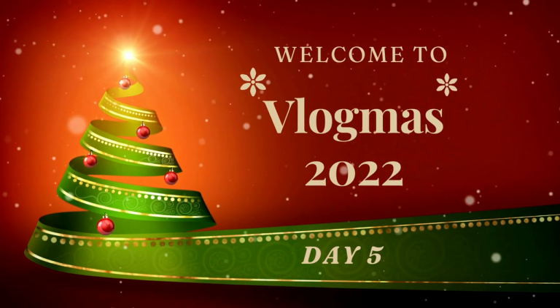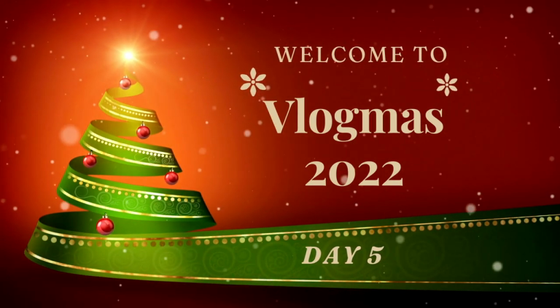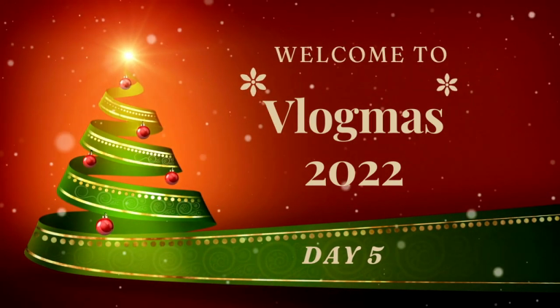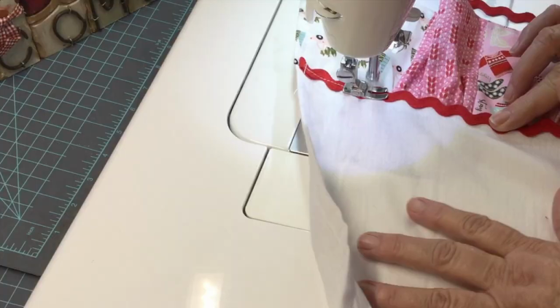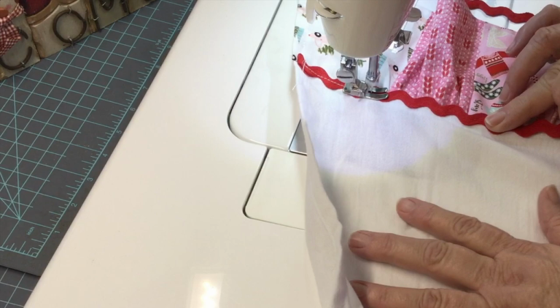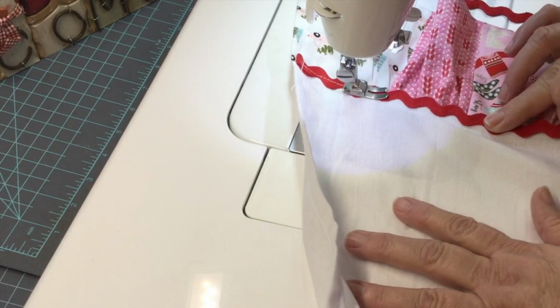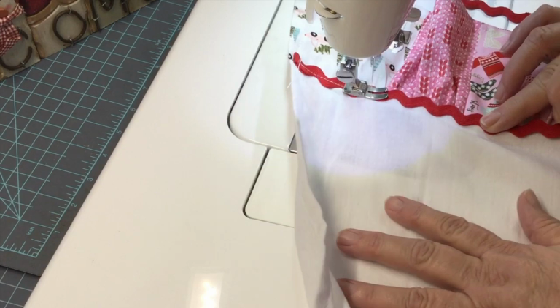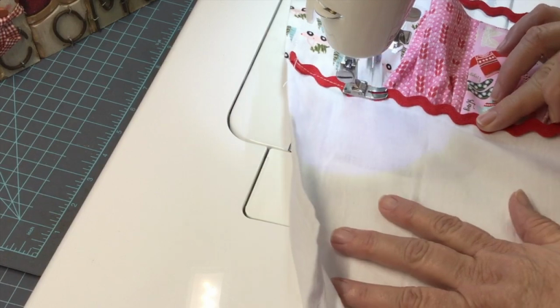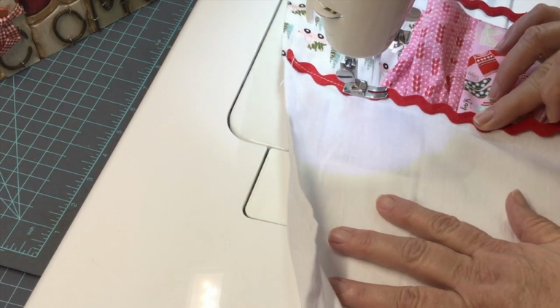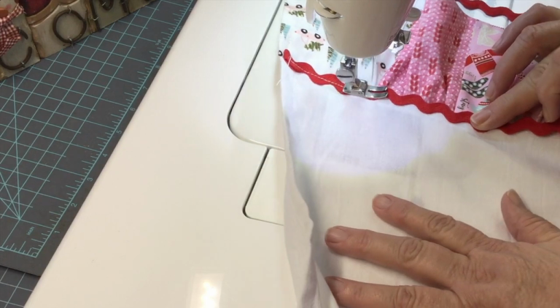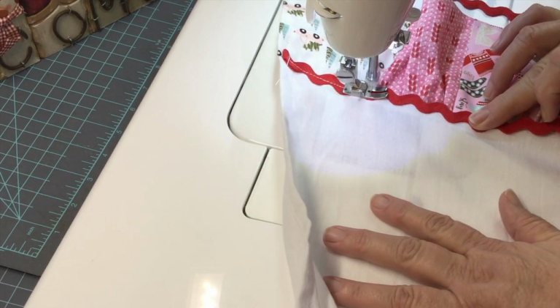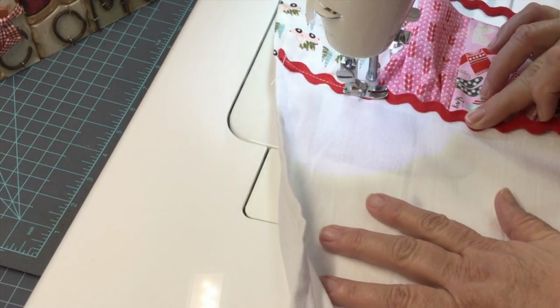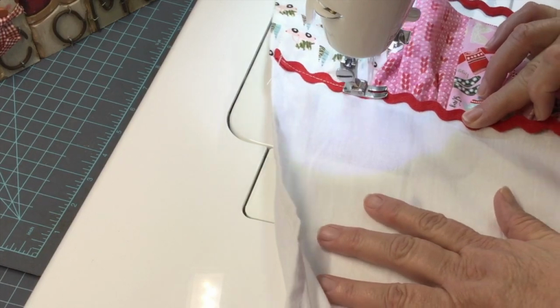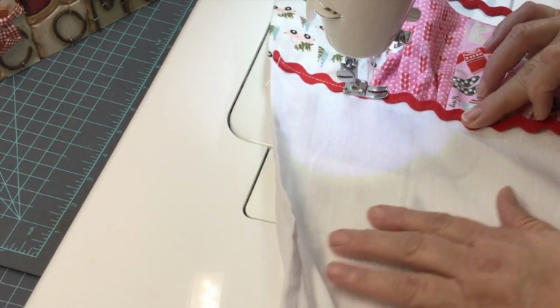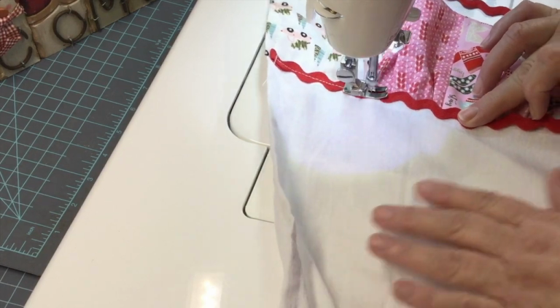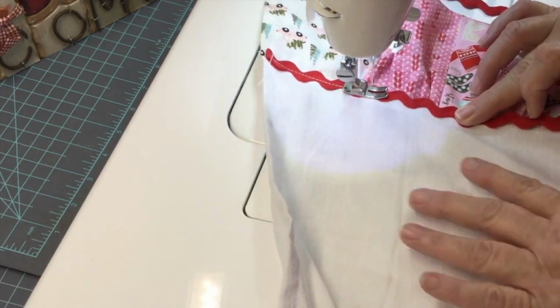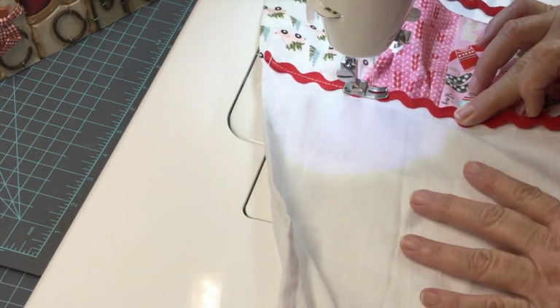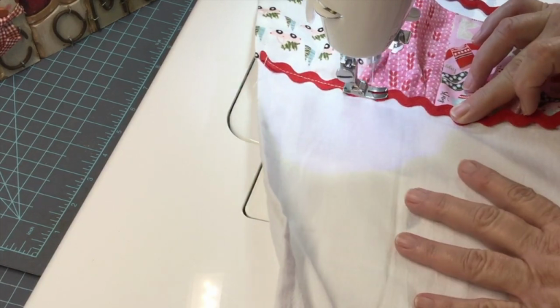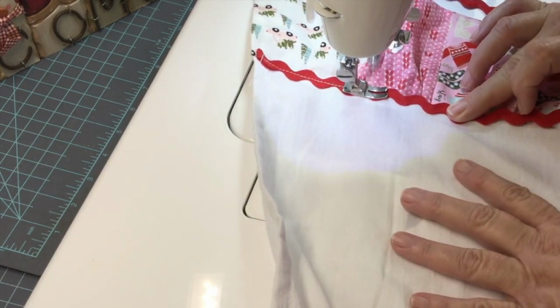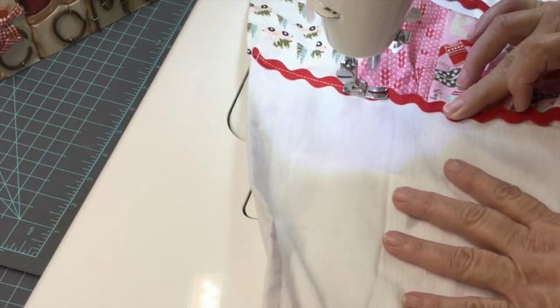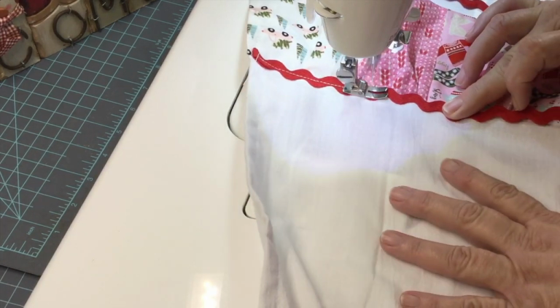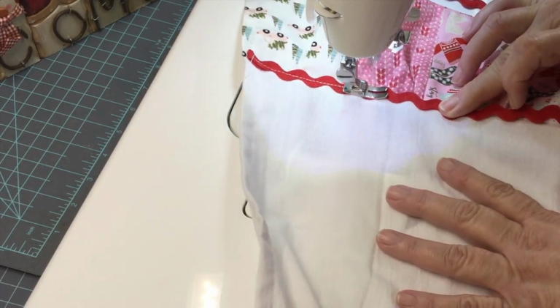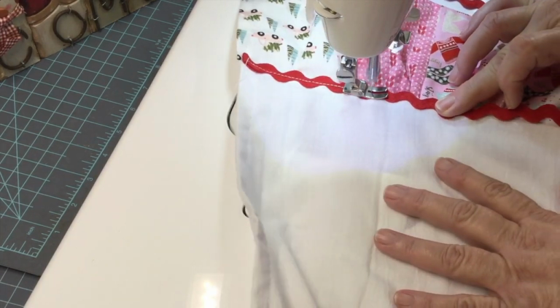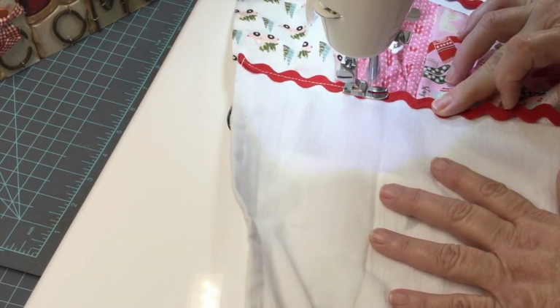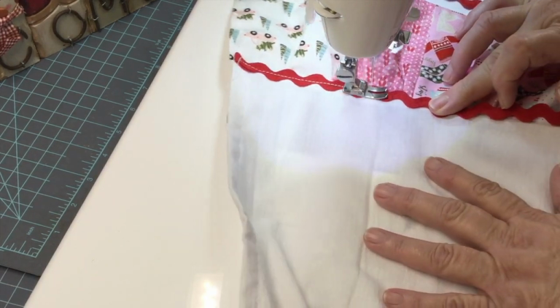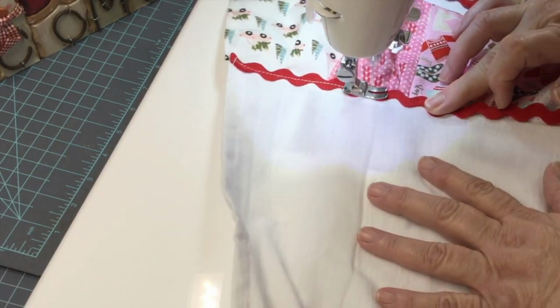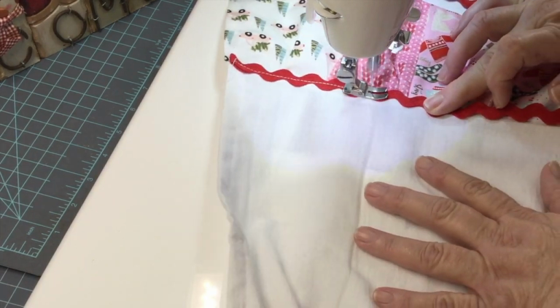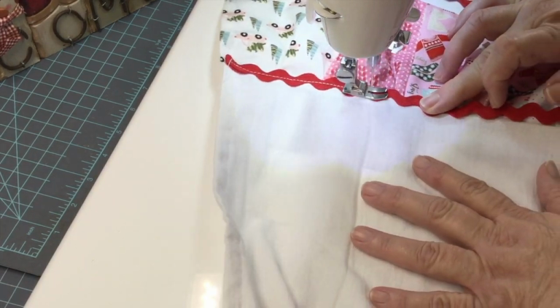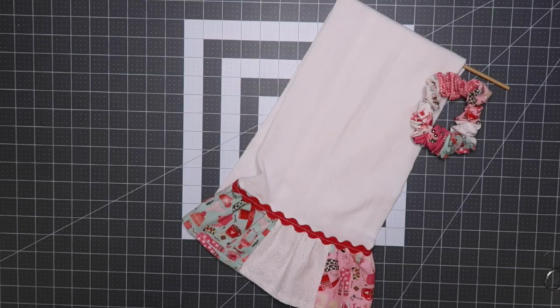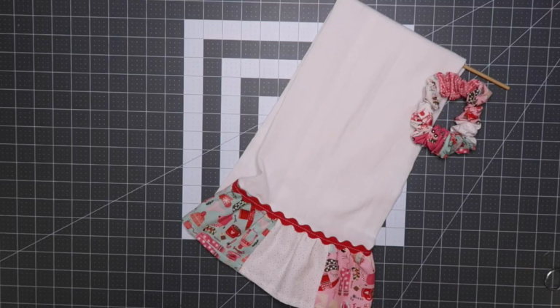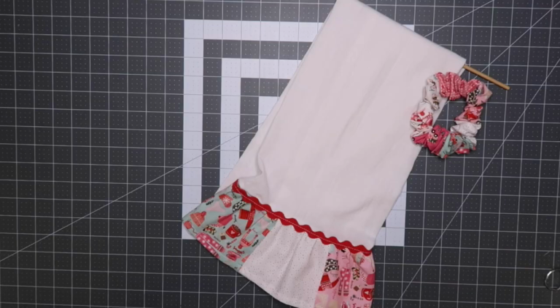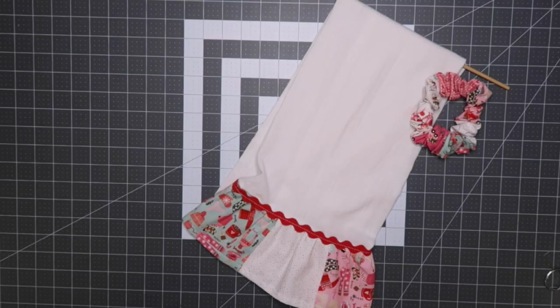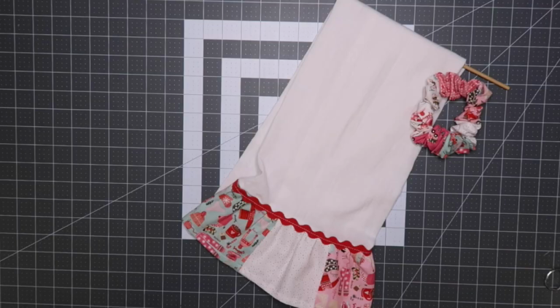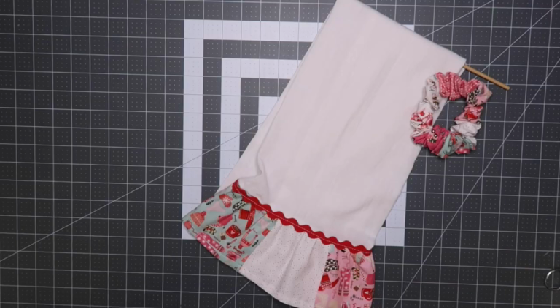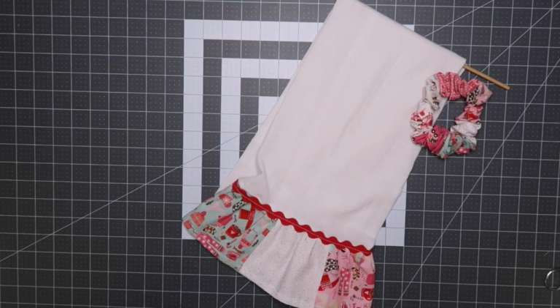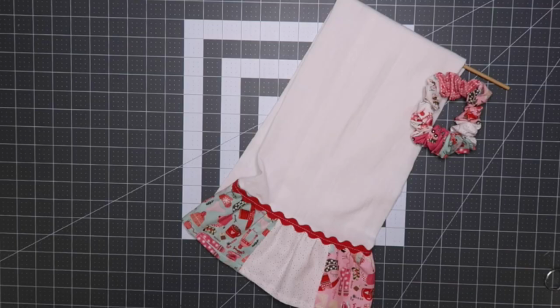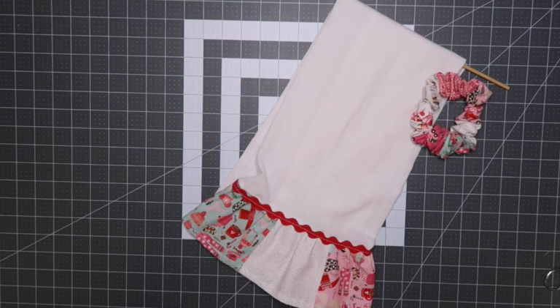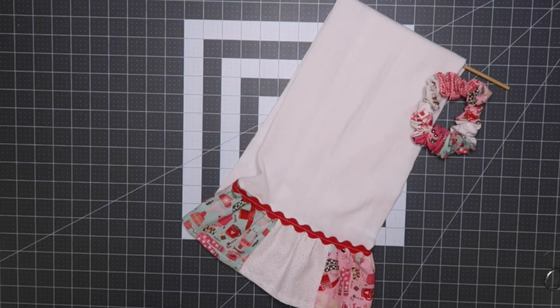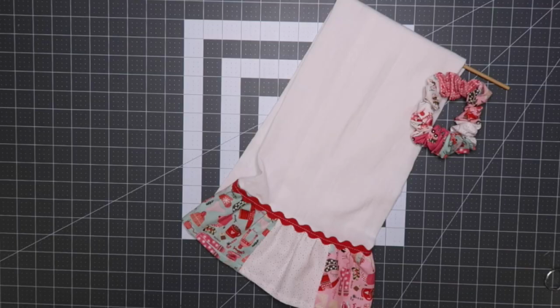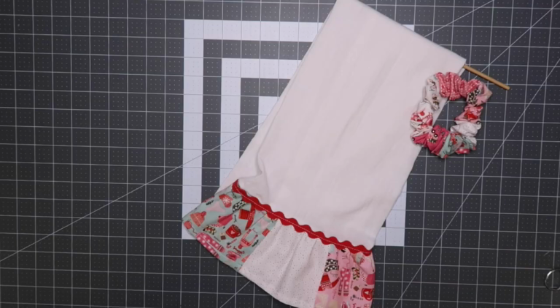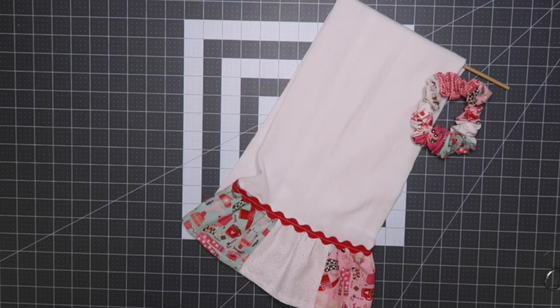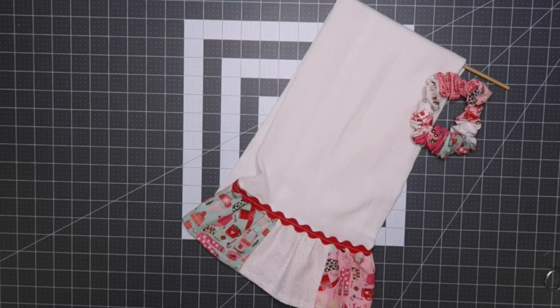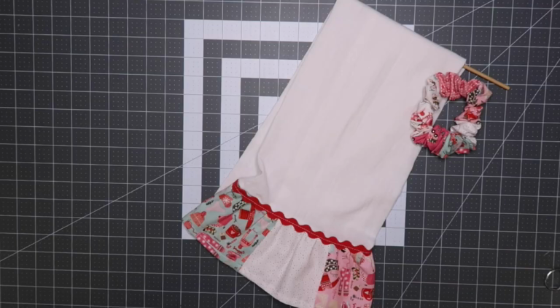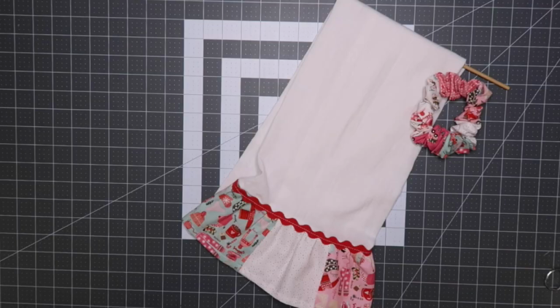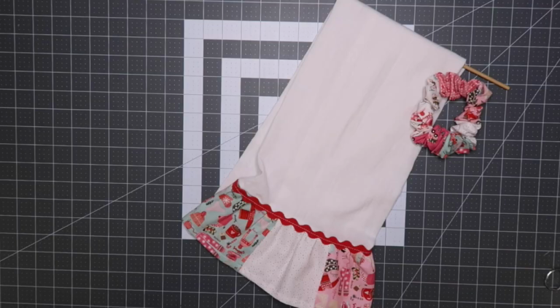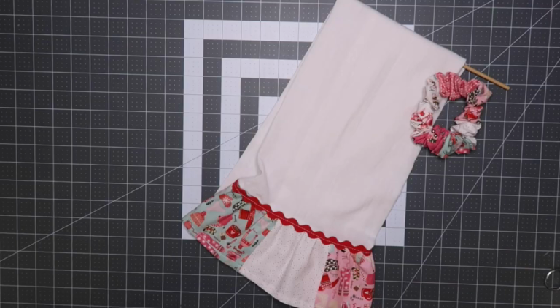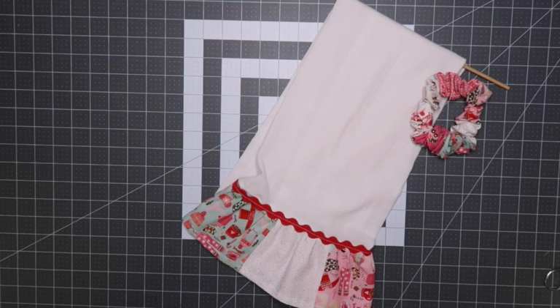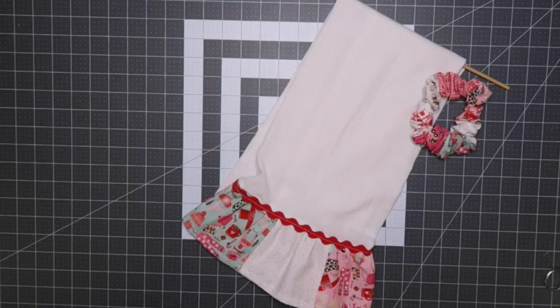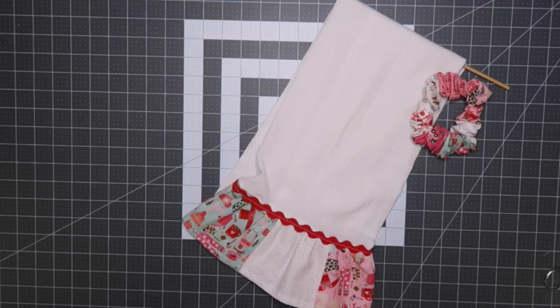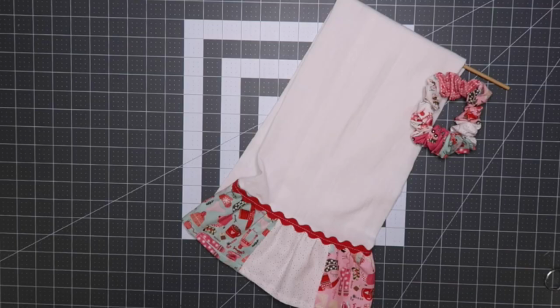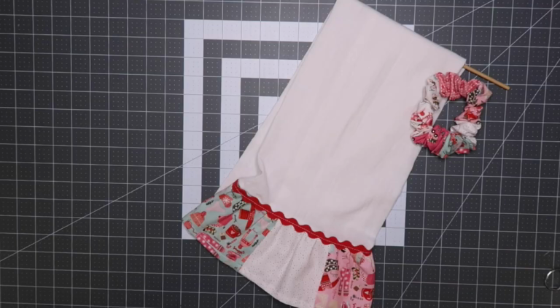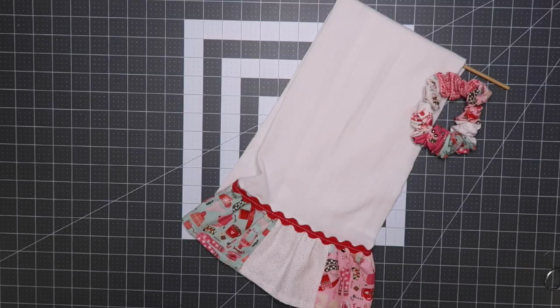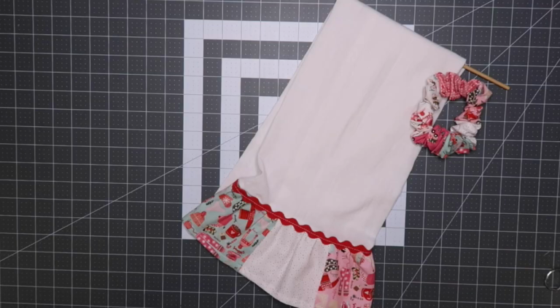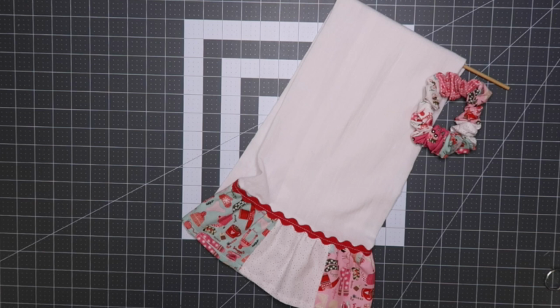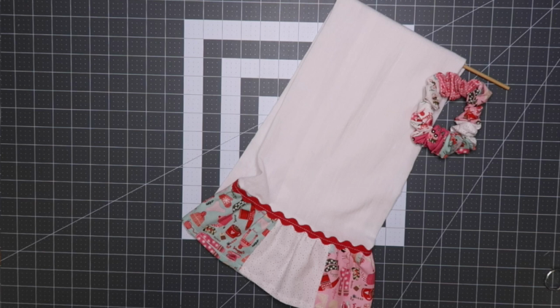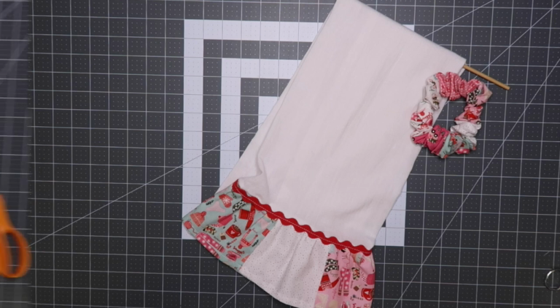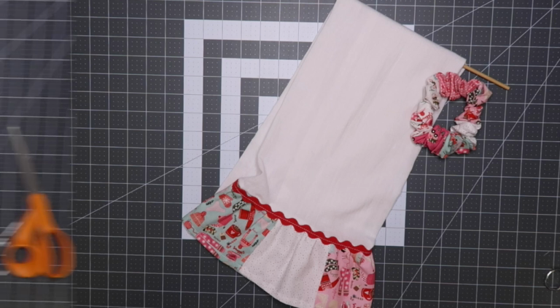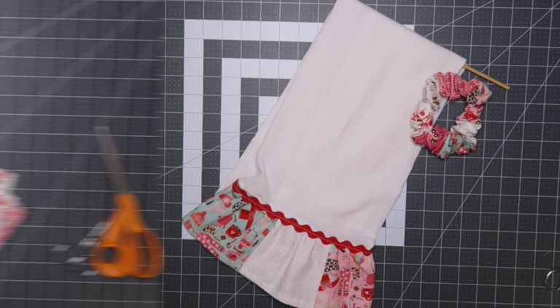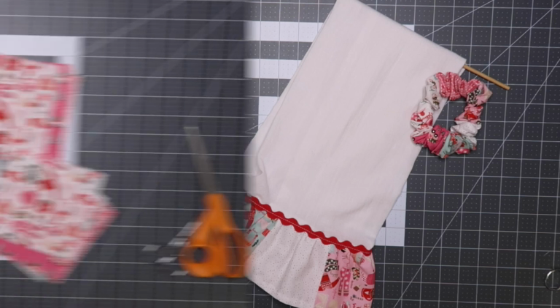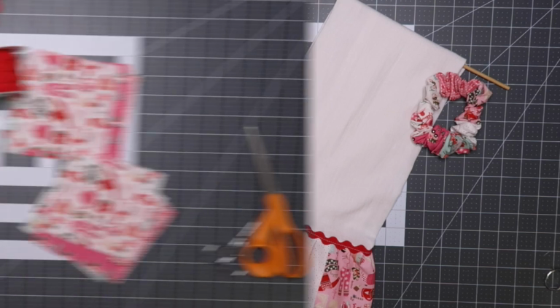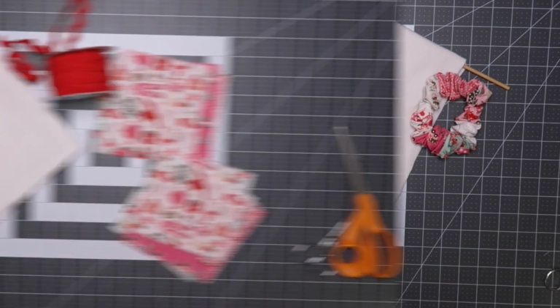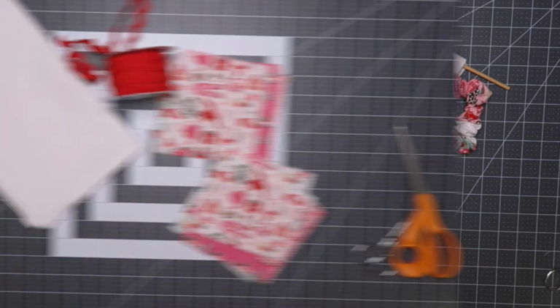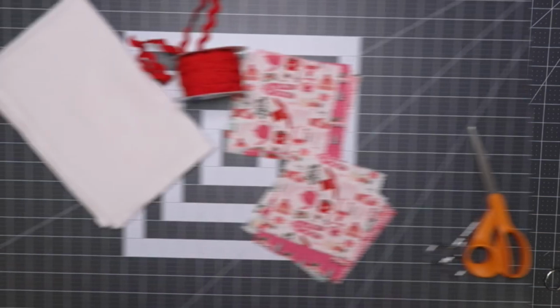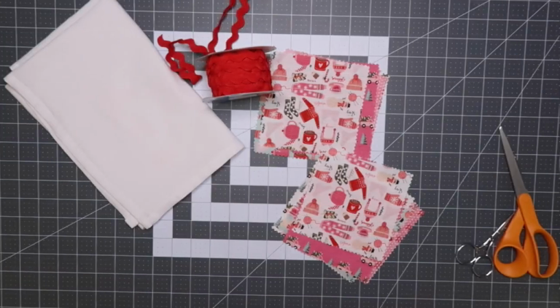Hi everybody and welcome to my channel. Today we're making a ruffled tea towel and I'm using charm squares for the fabric.